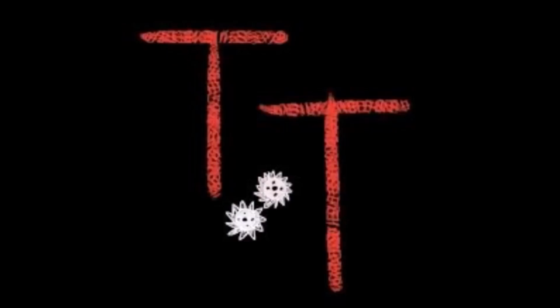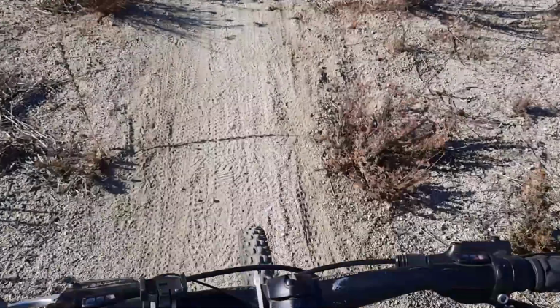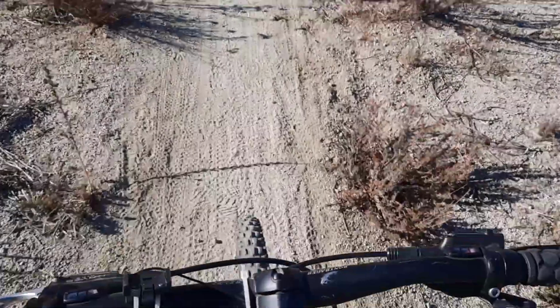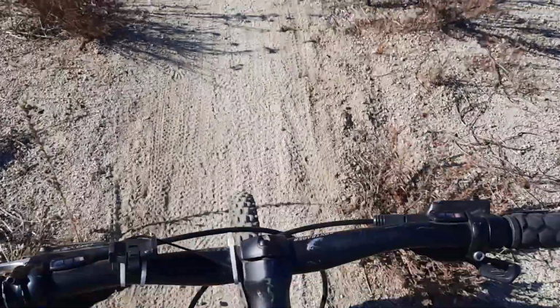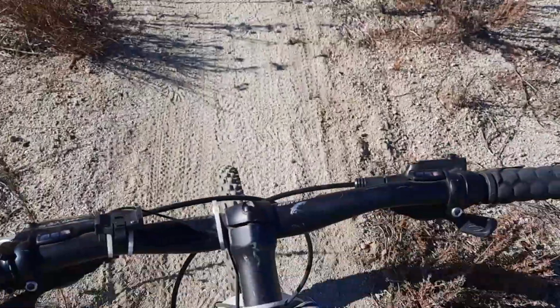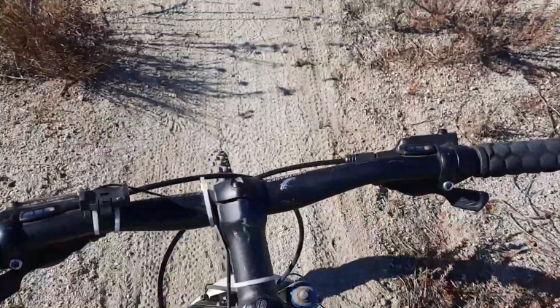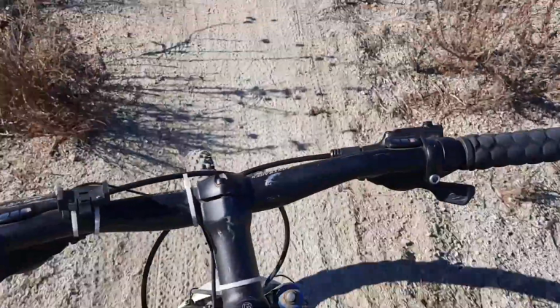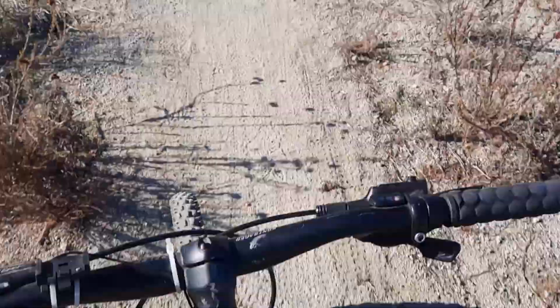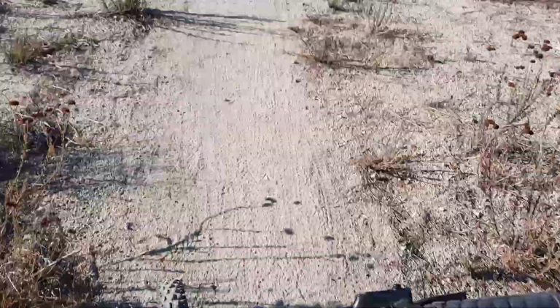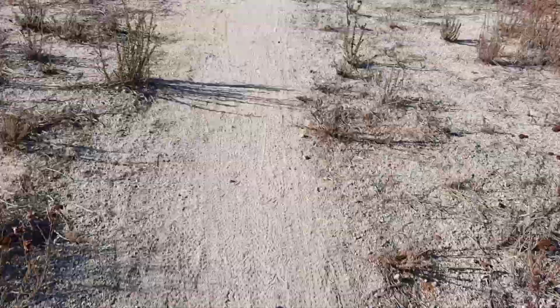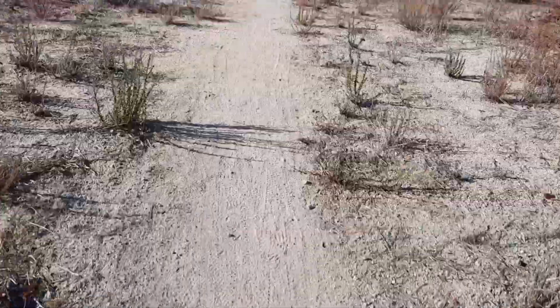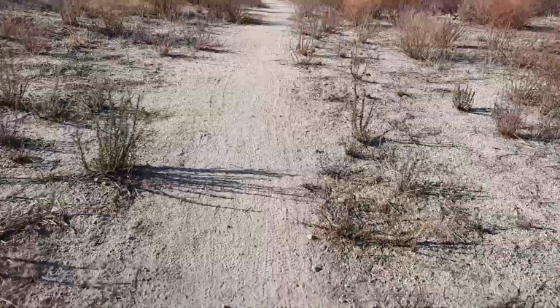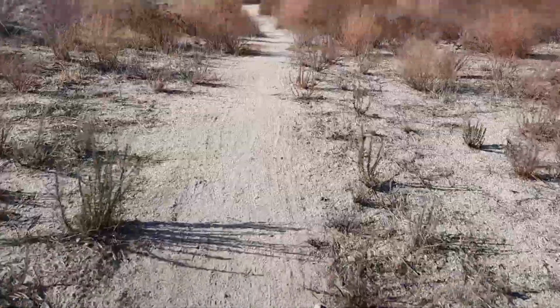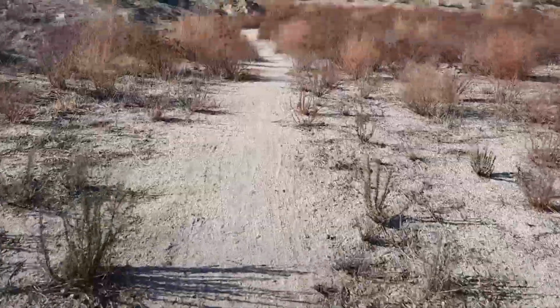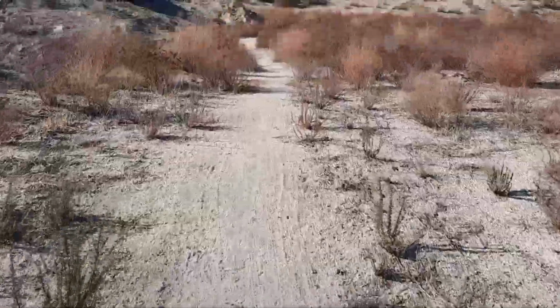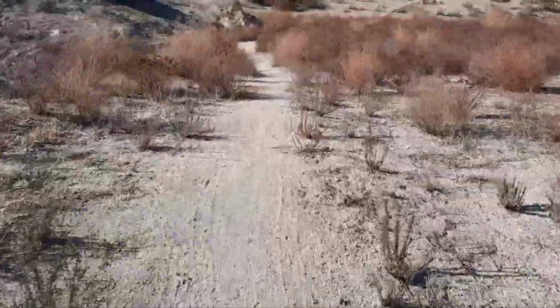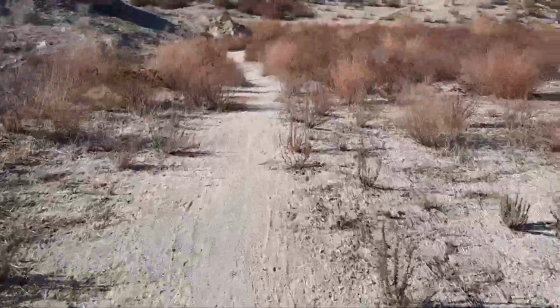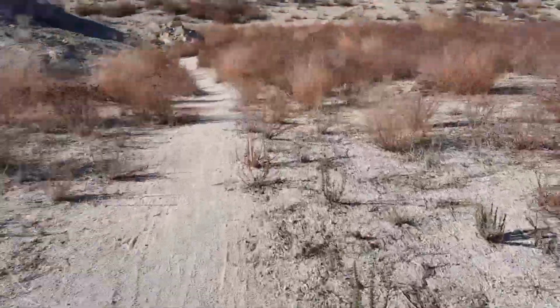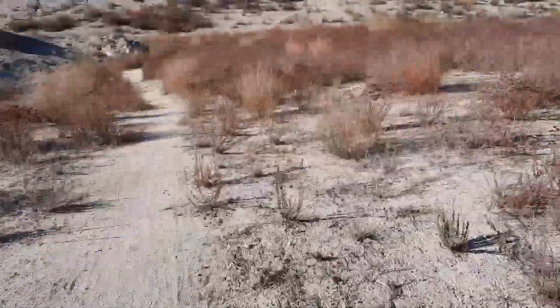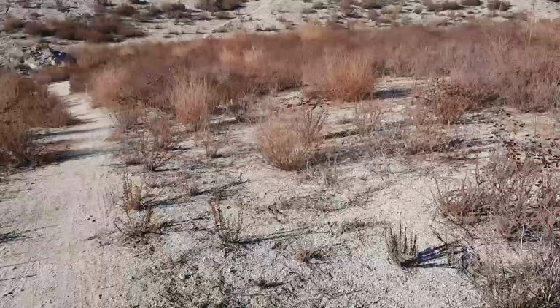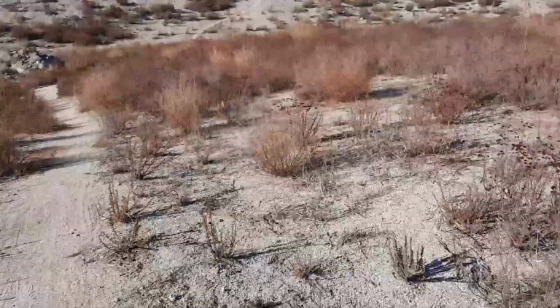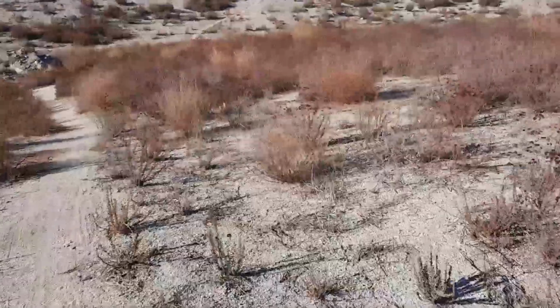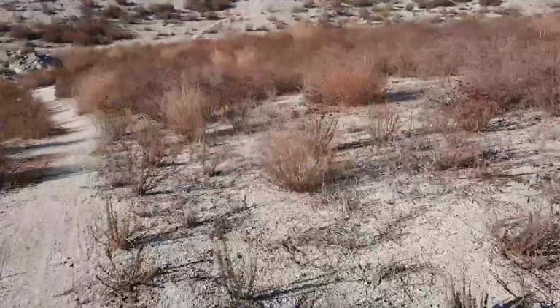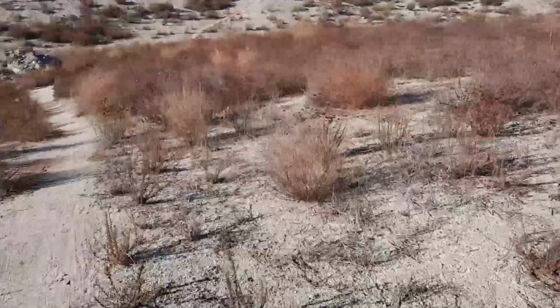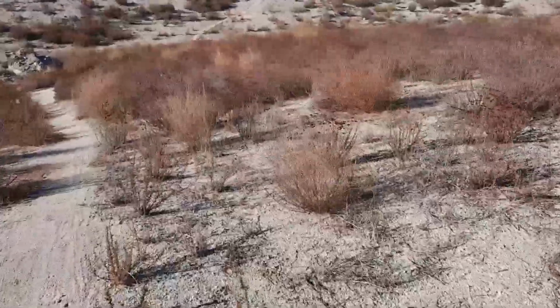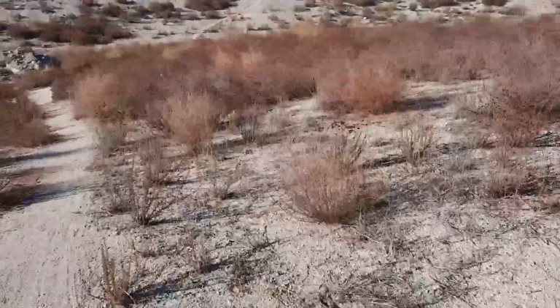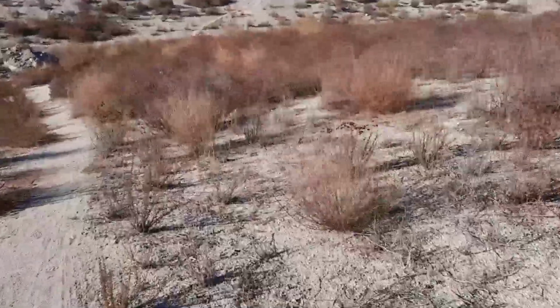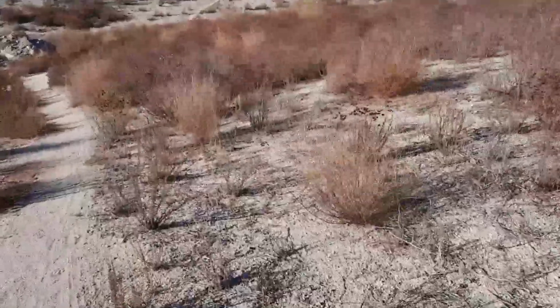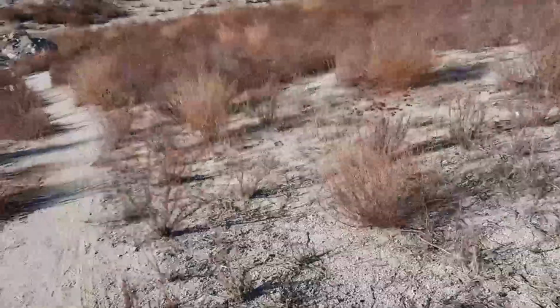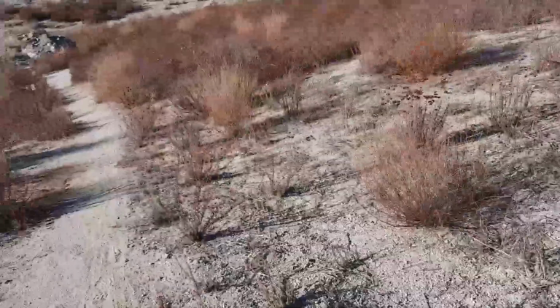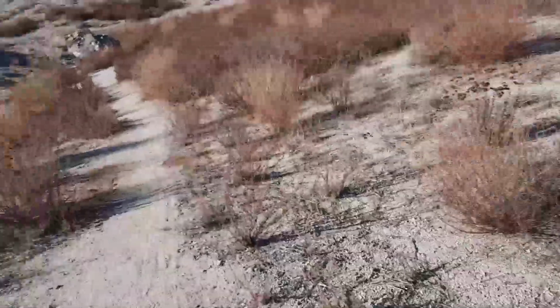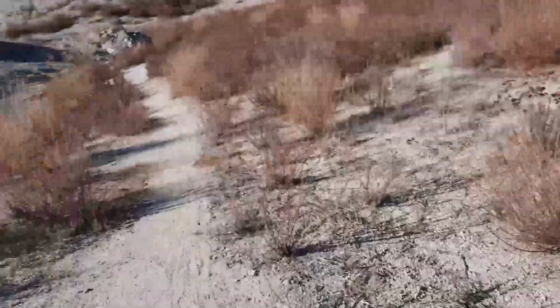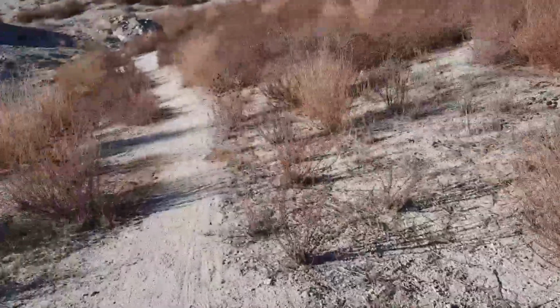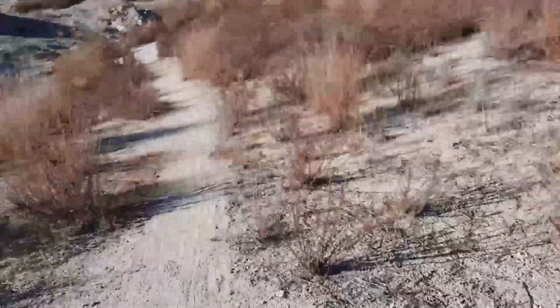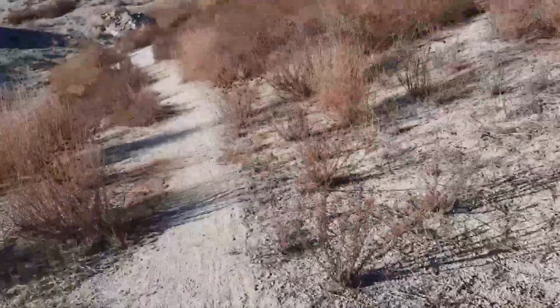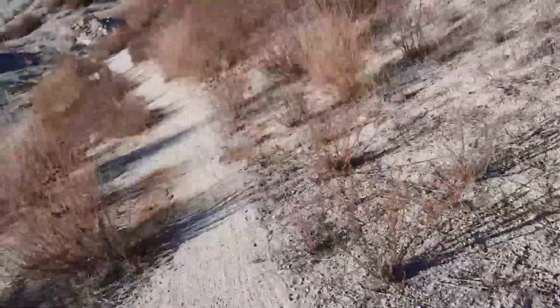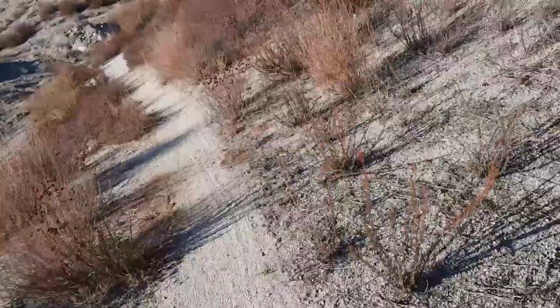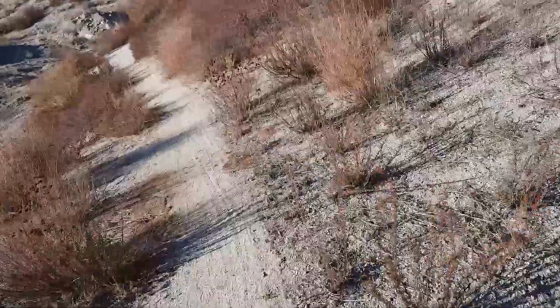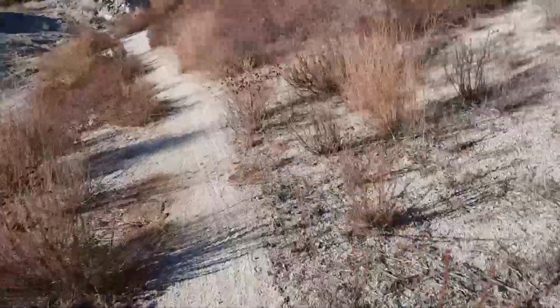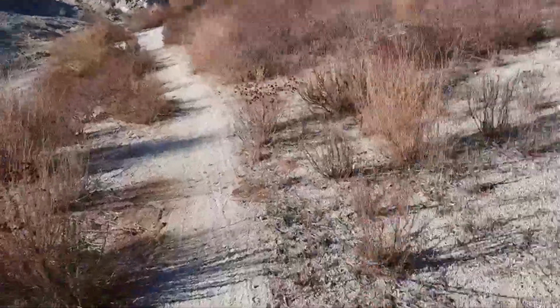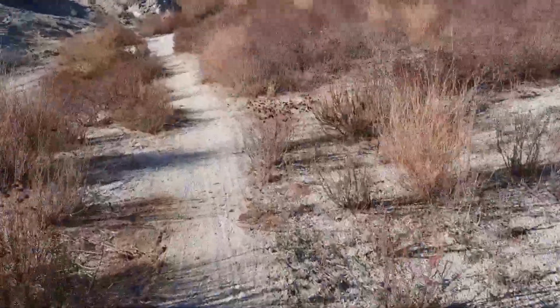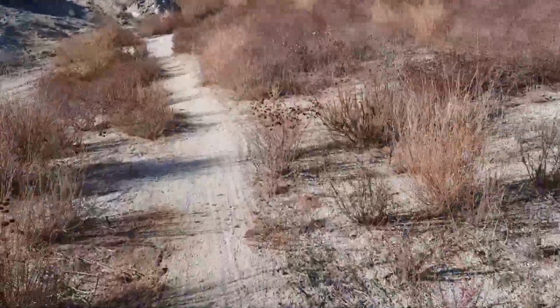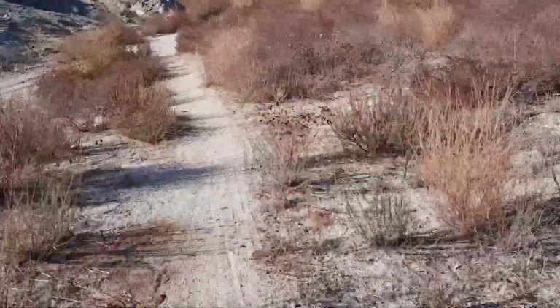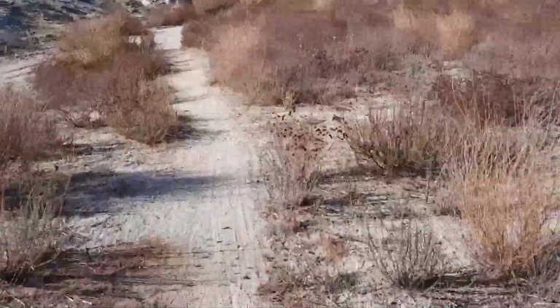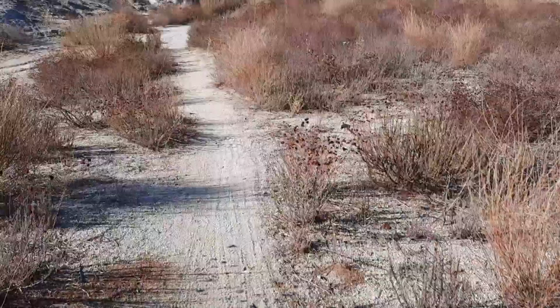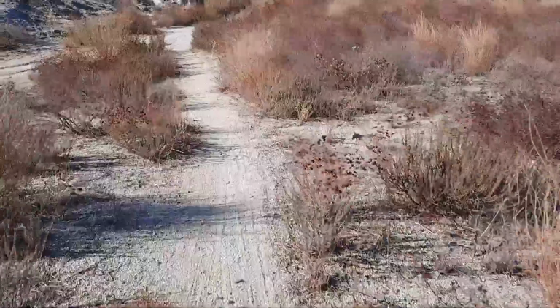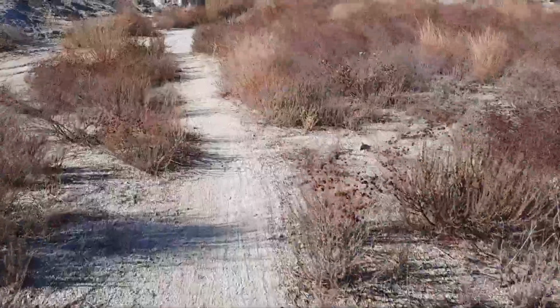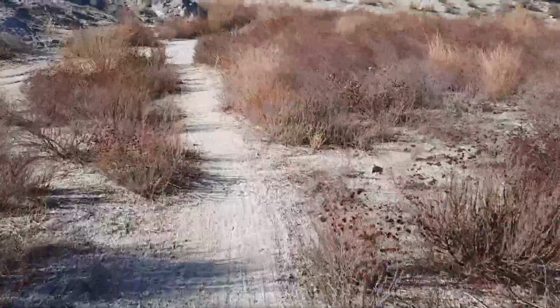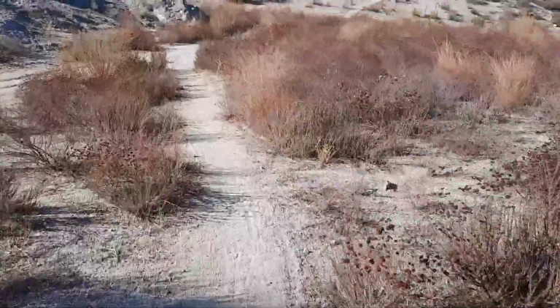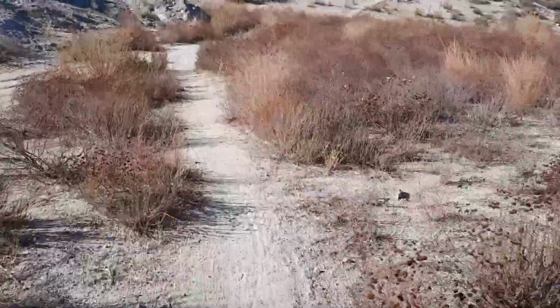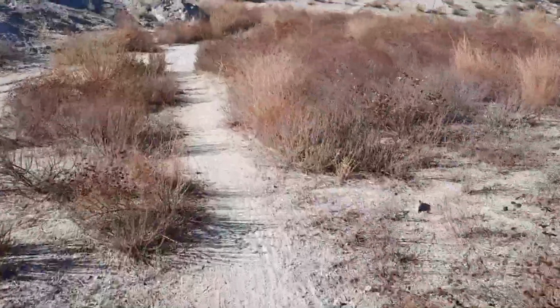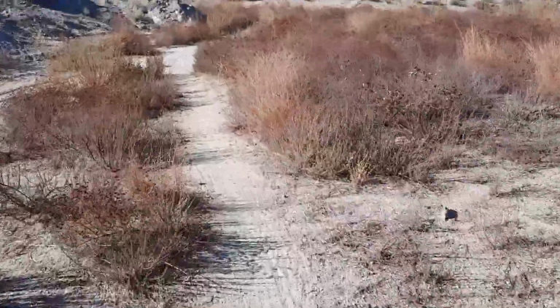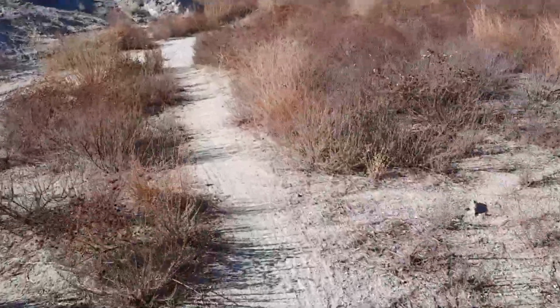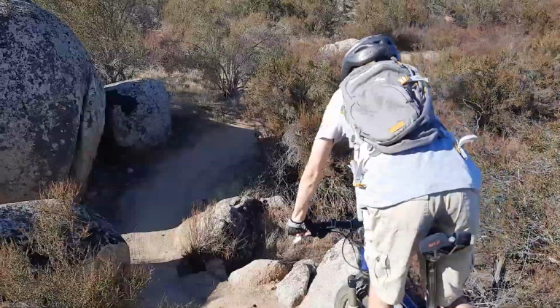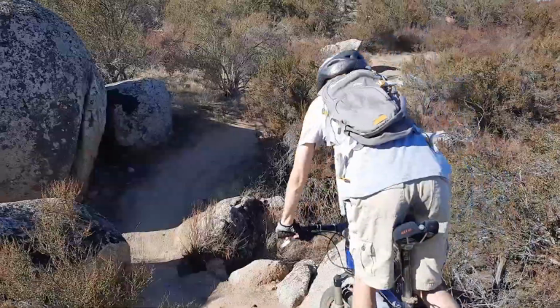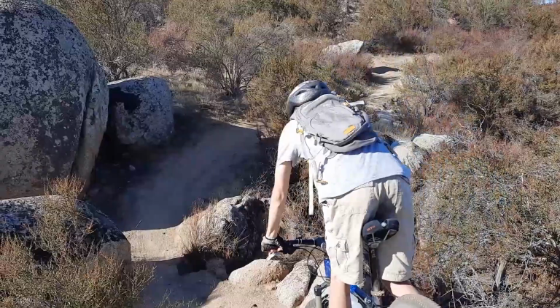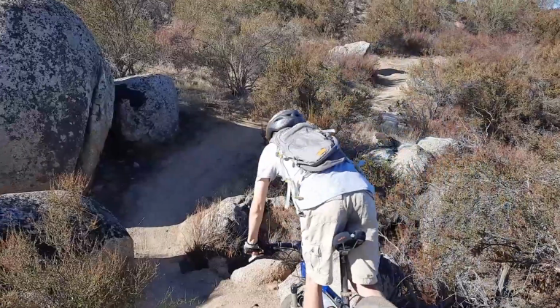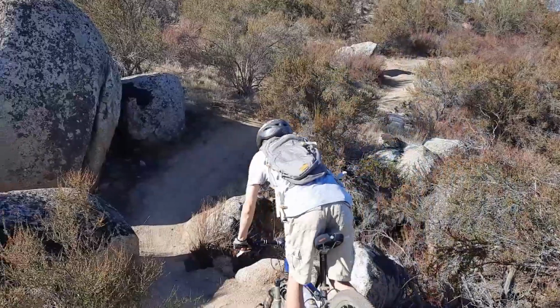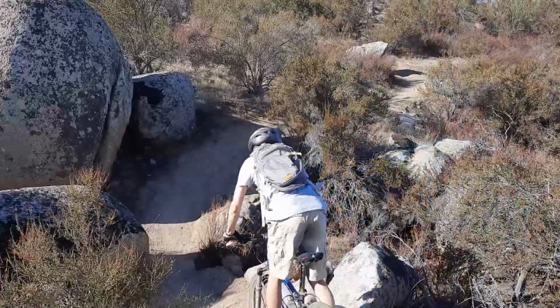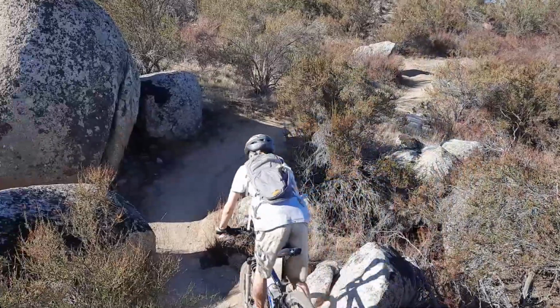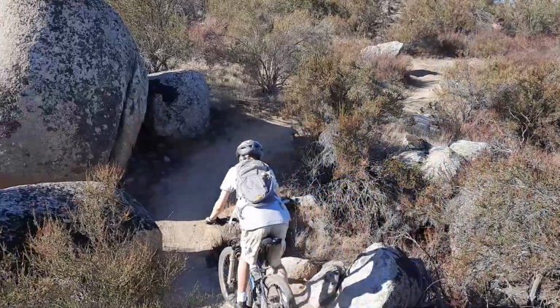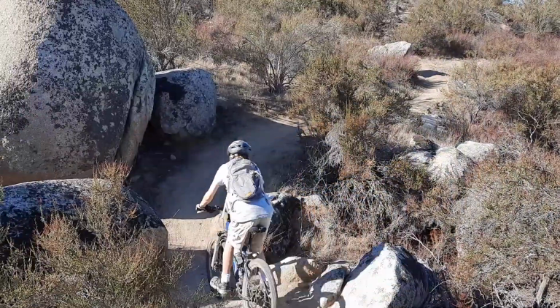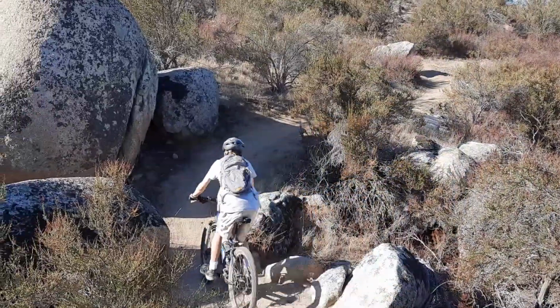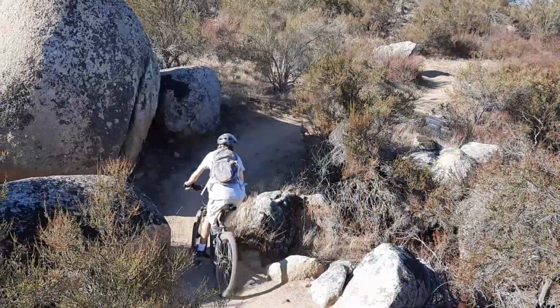Mountain biking is my favorite sport. I love being able to go into the mountains, enjoy nature, and get some good exercise.